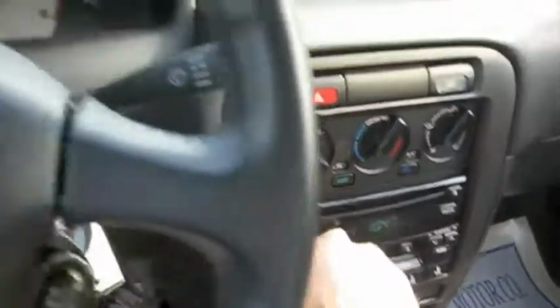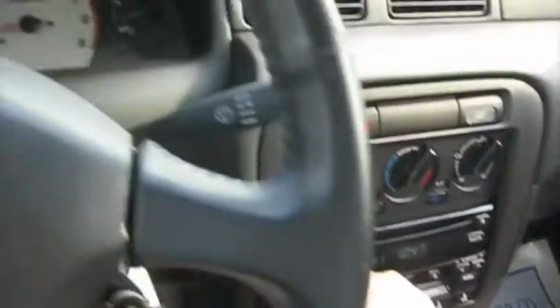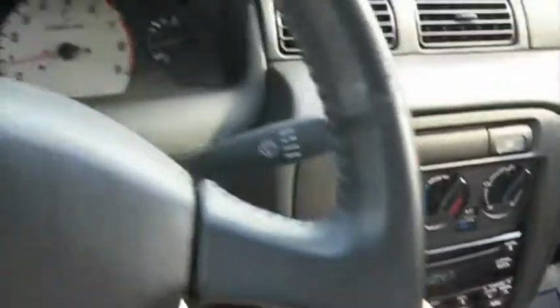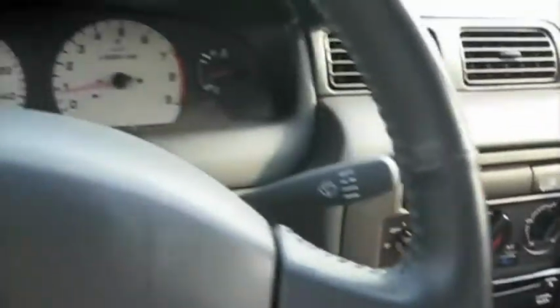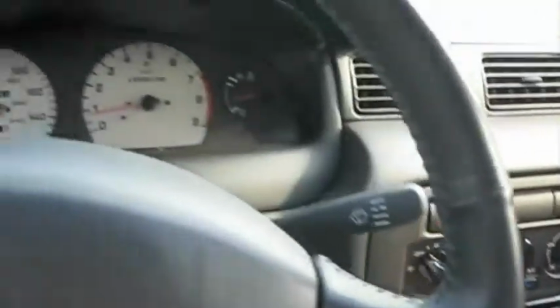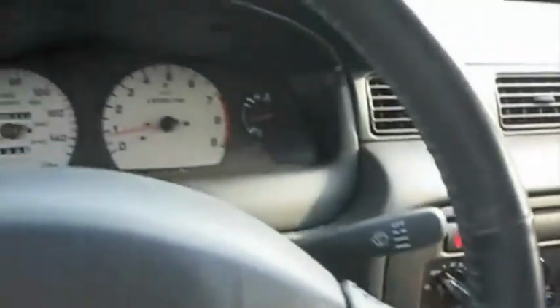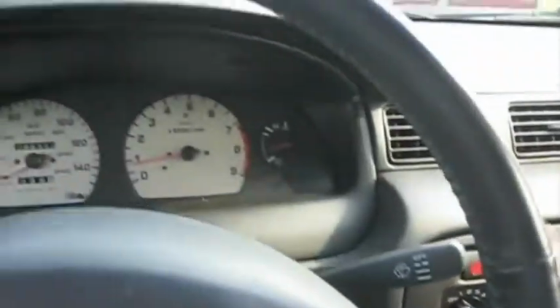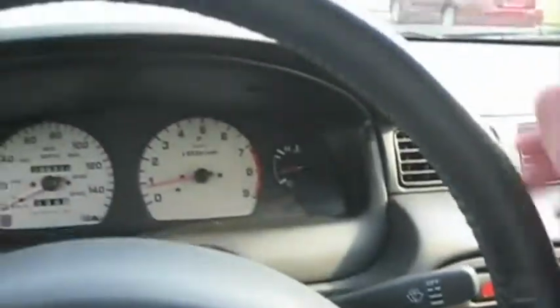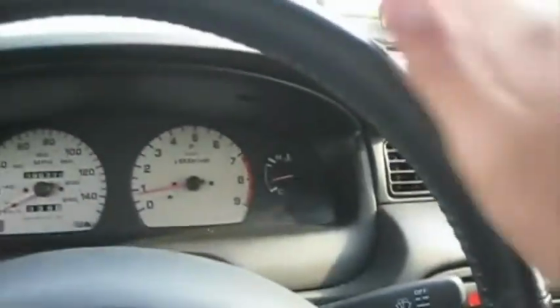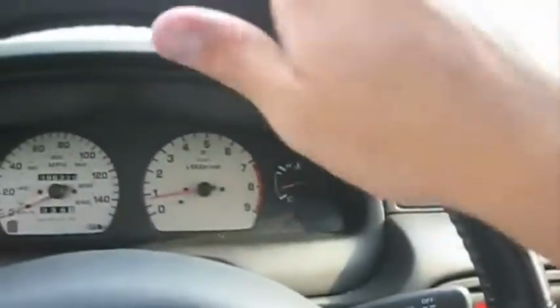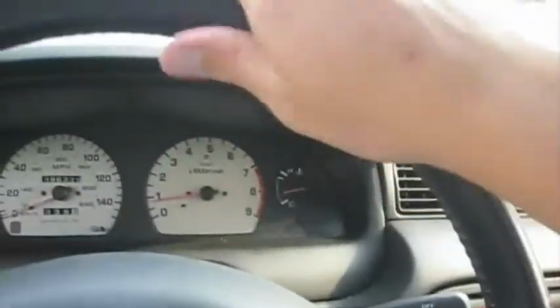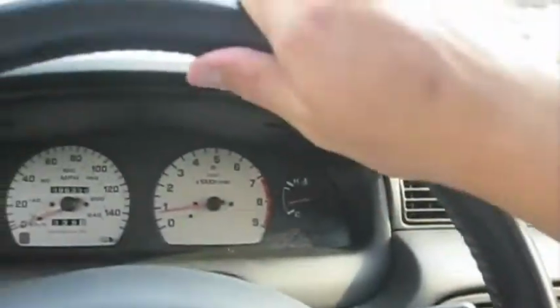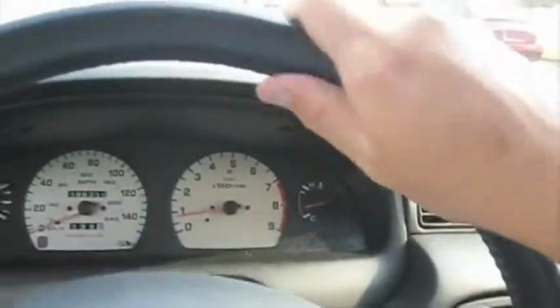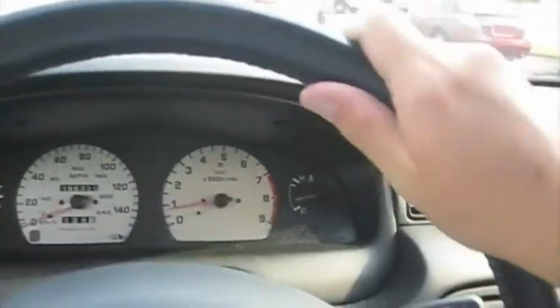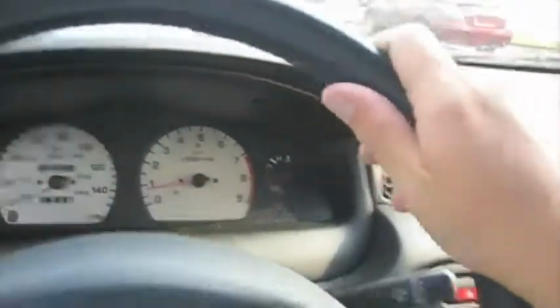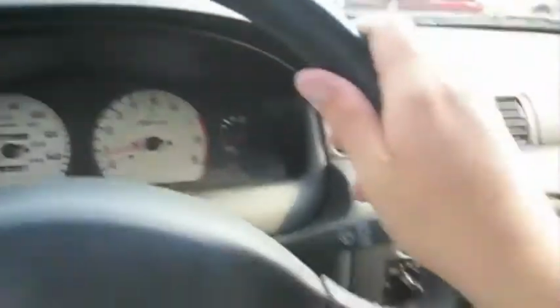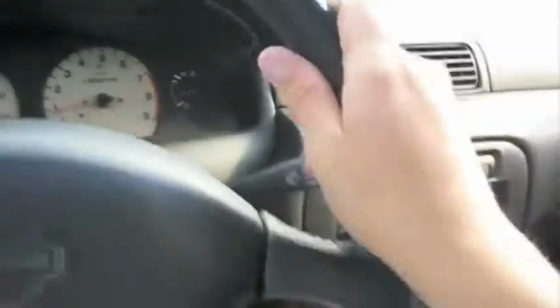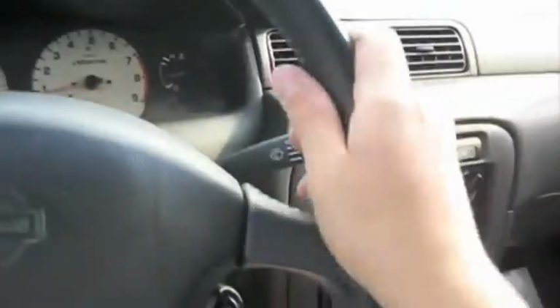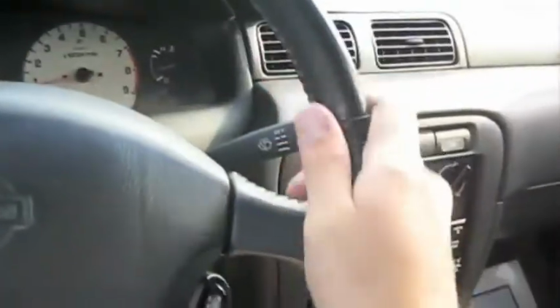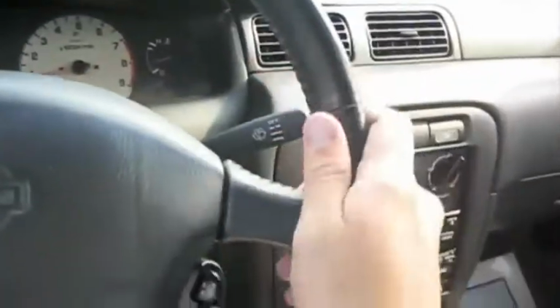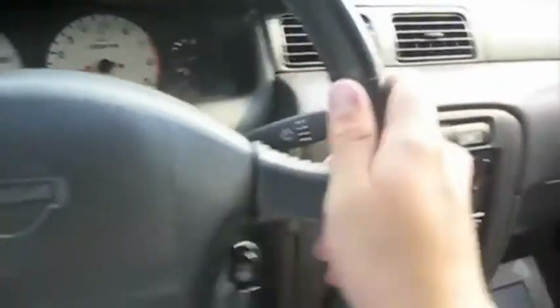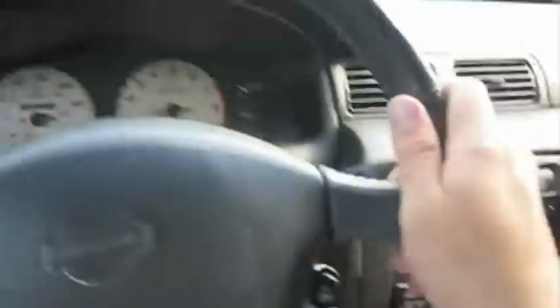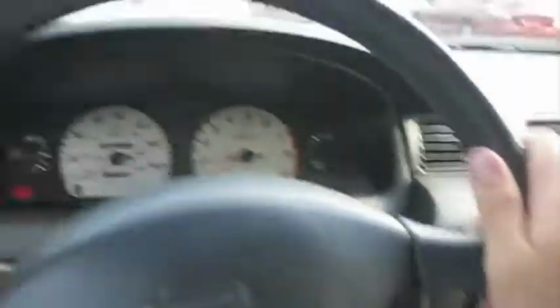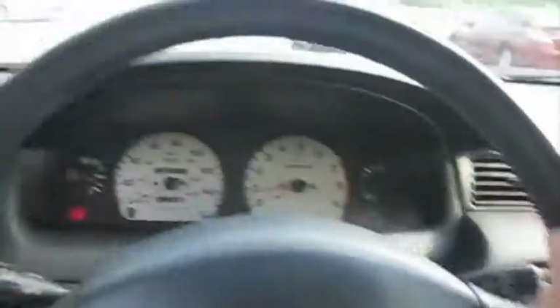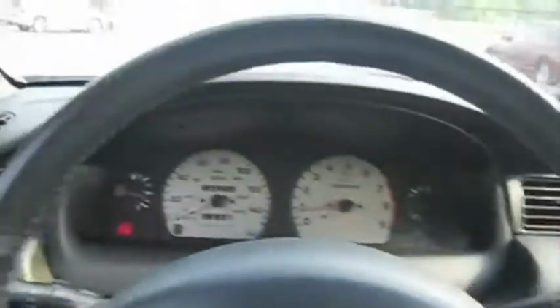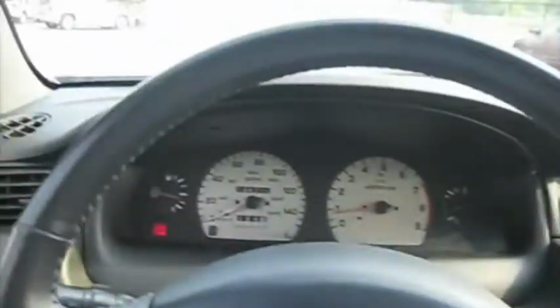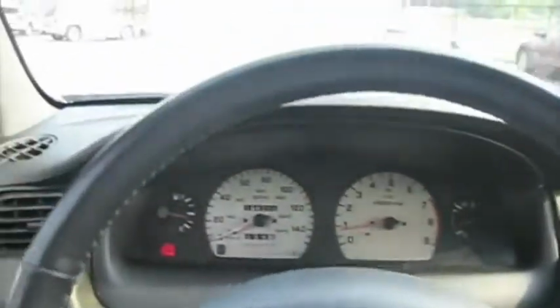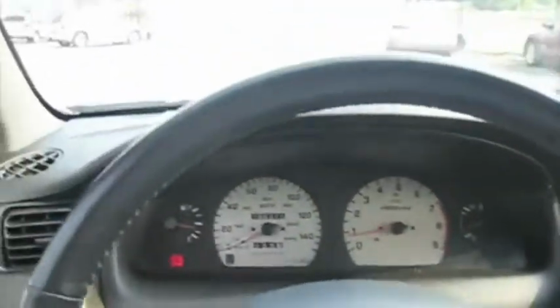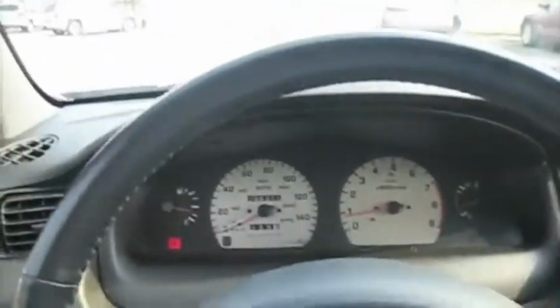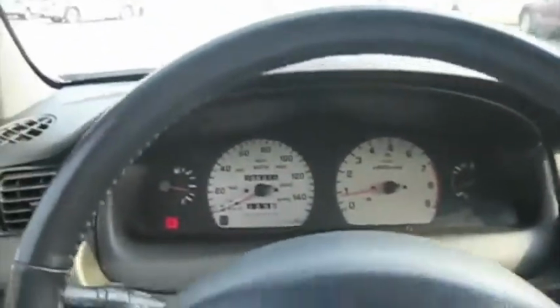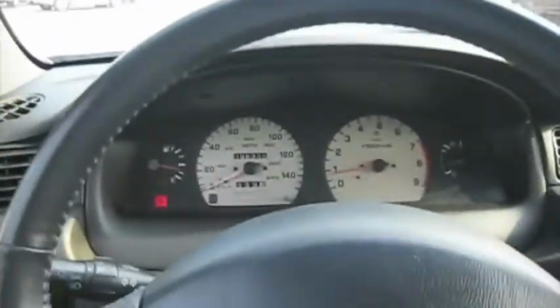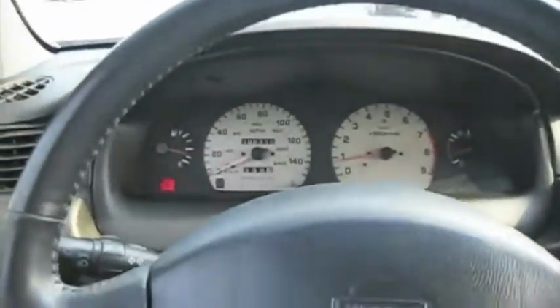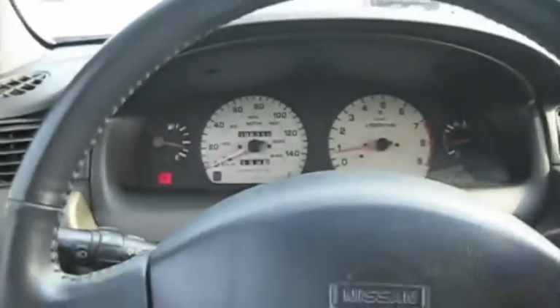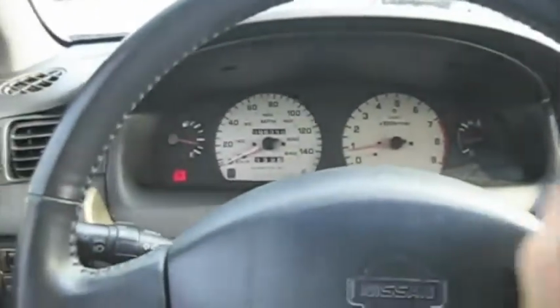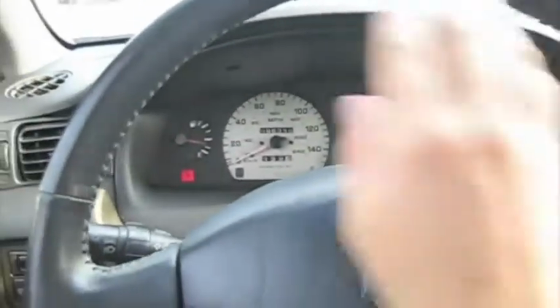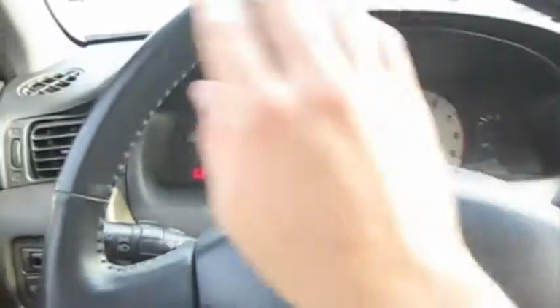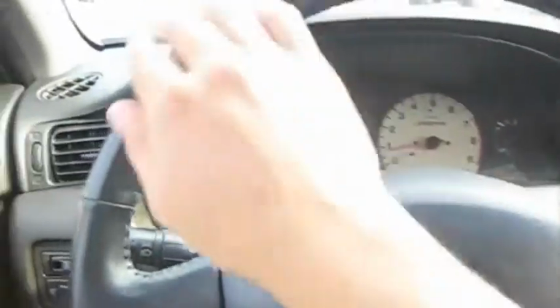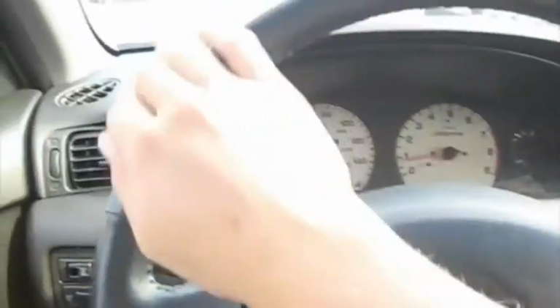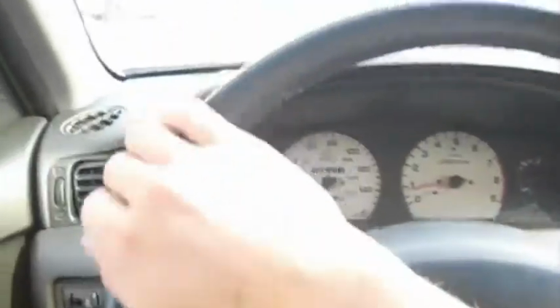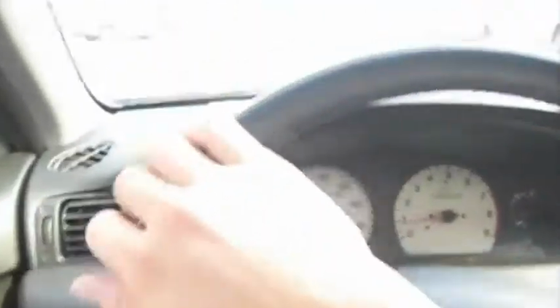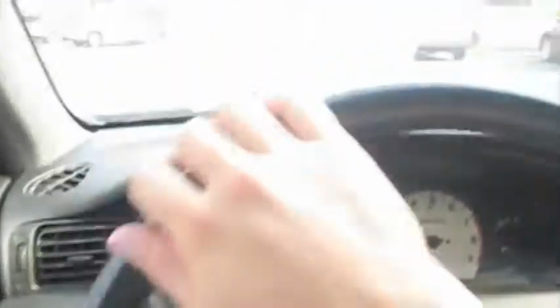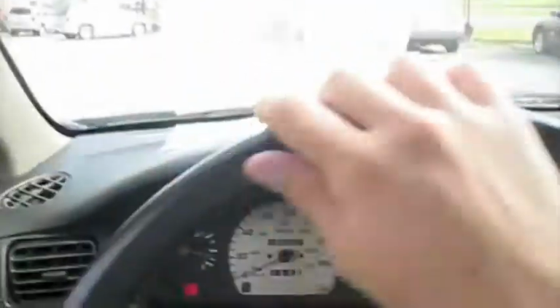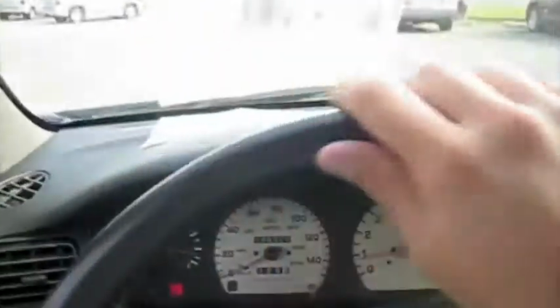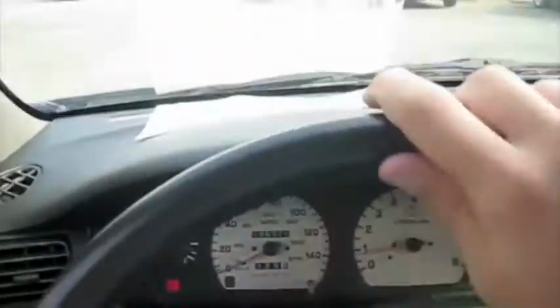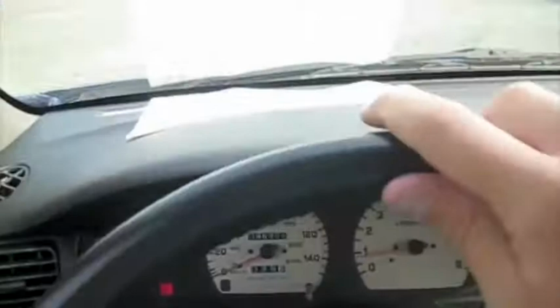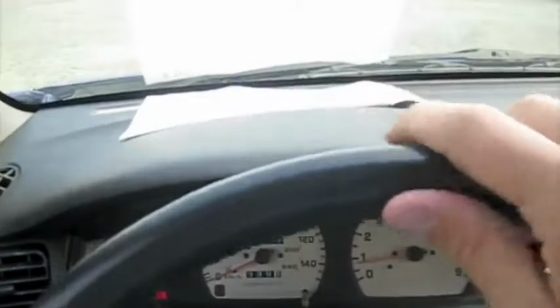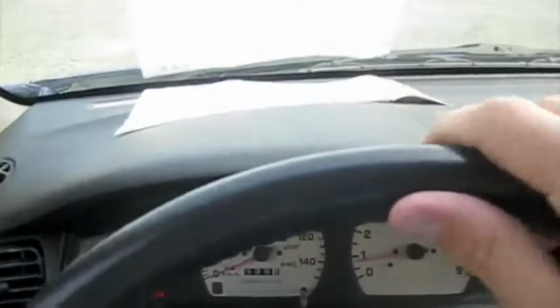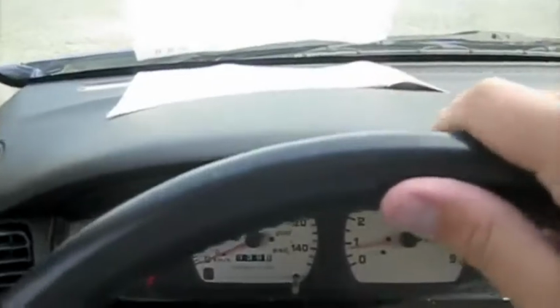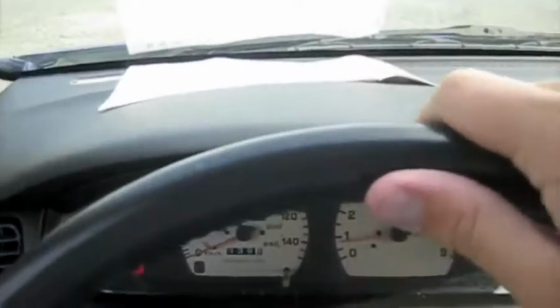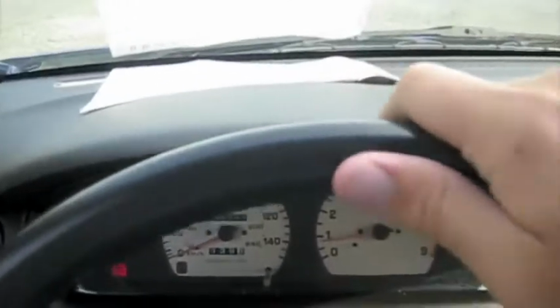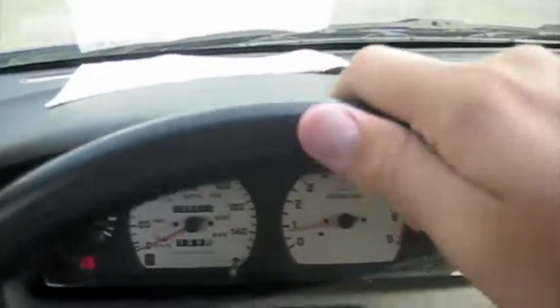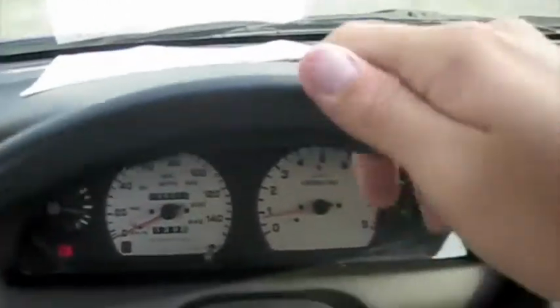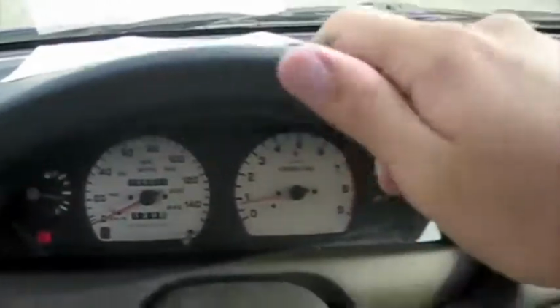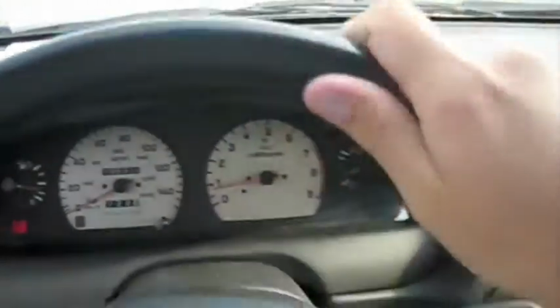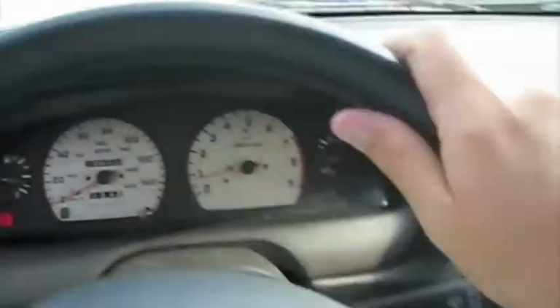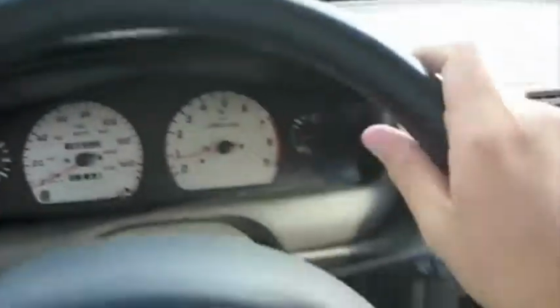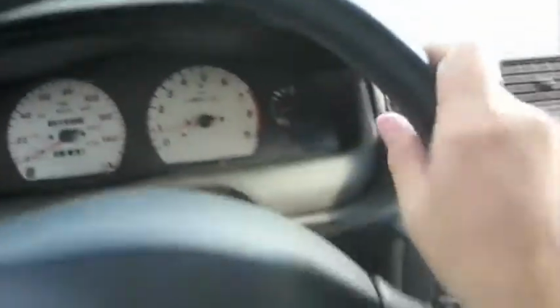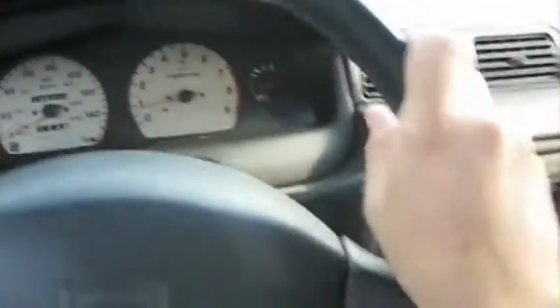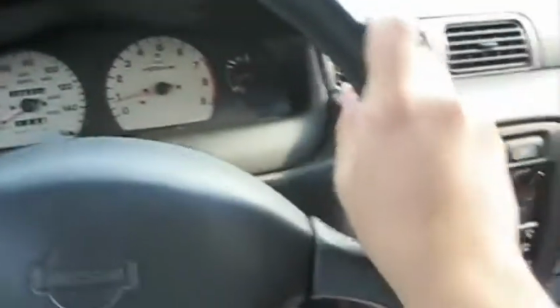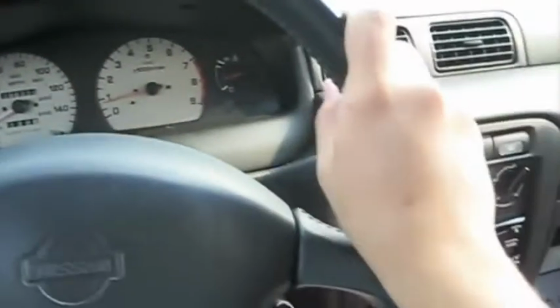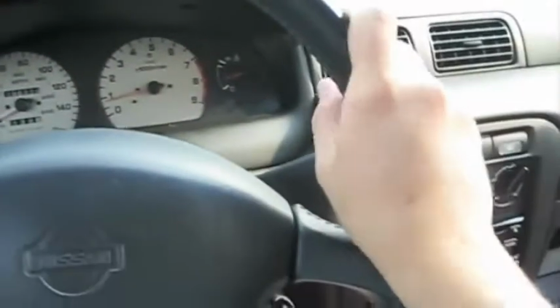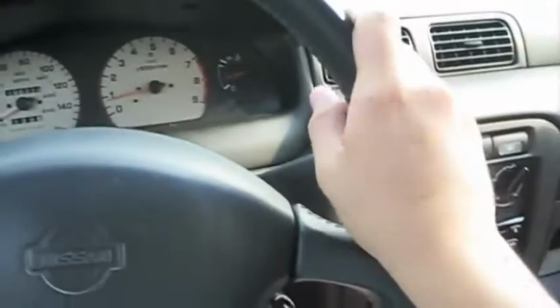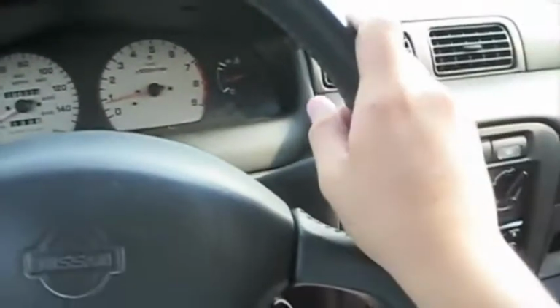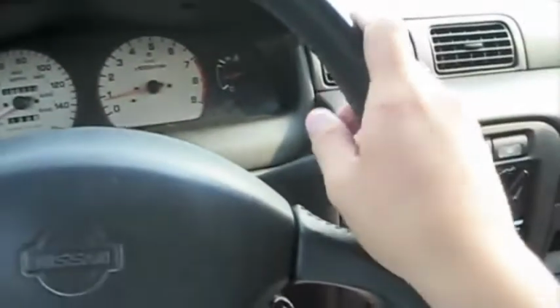It's got a nice leather-wrapped steering wheel and it's in great shape too. There are no signs of really any wear on it.